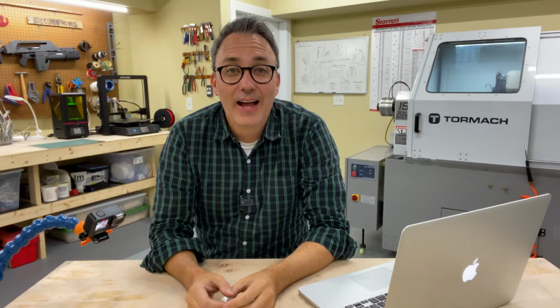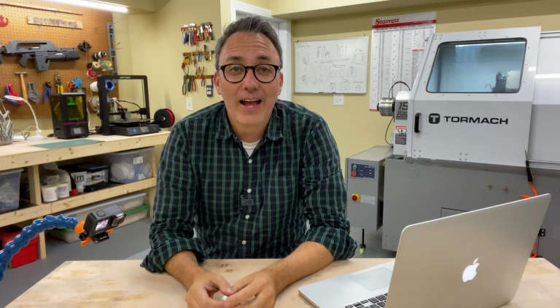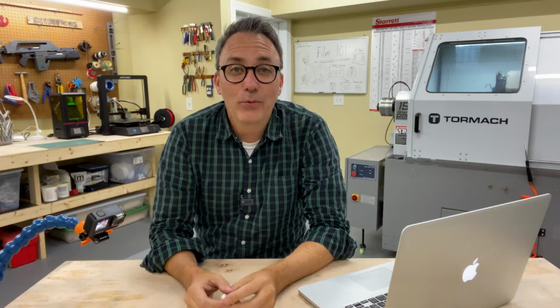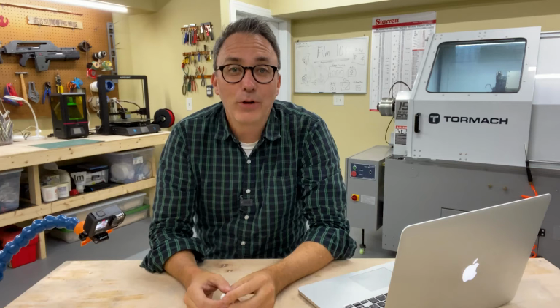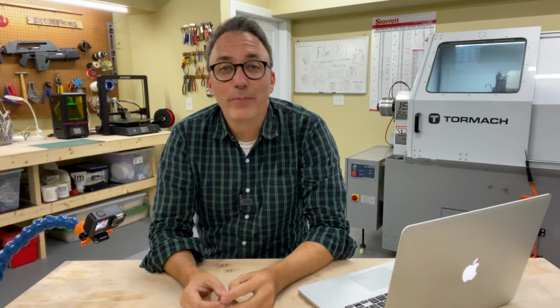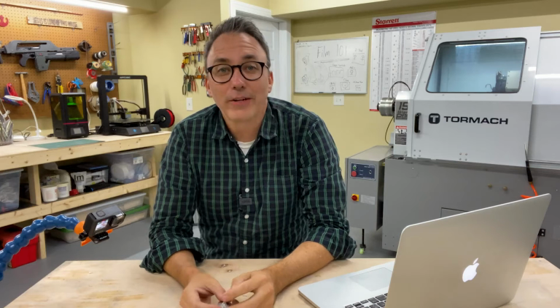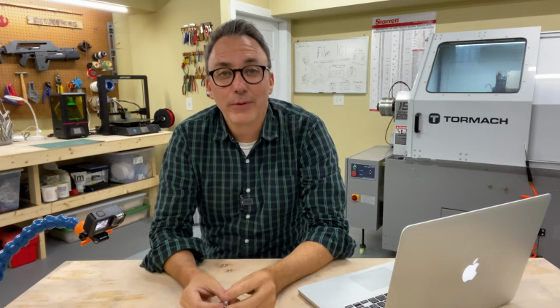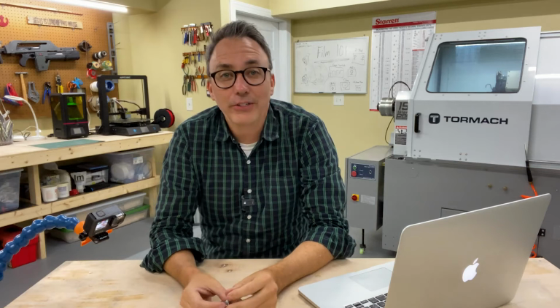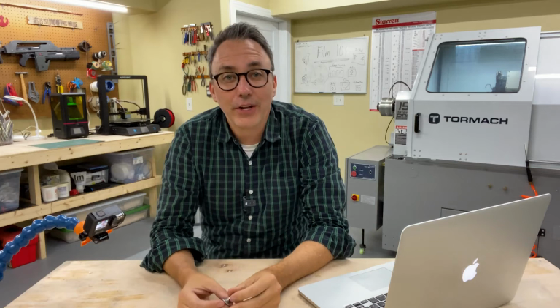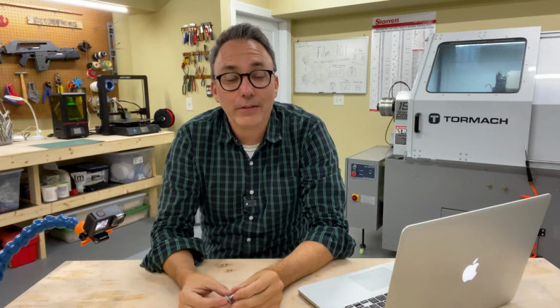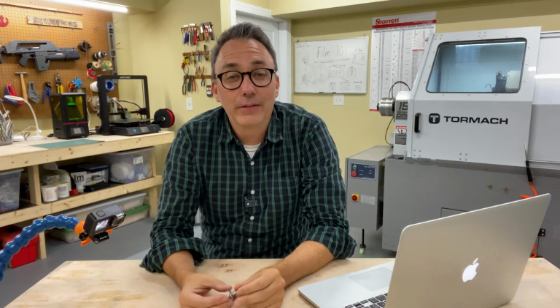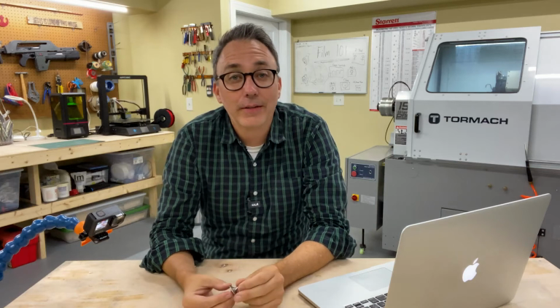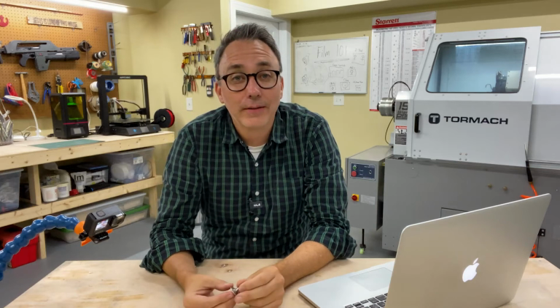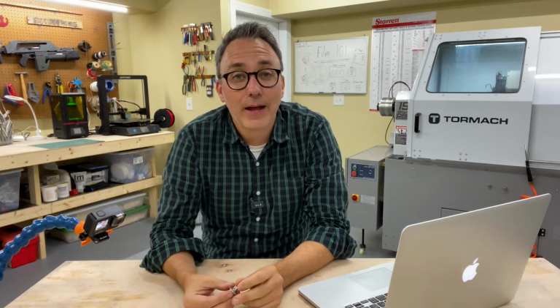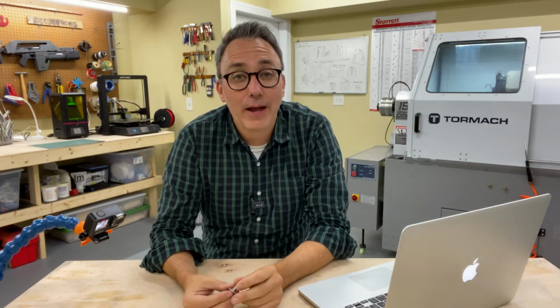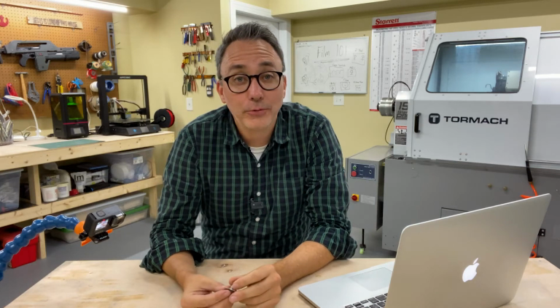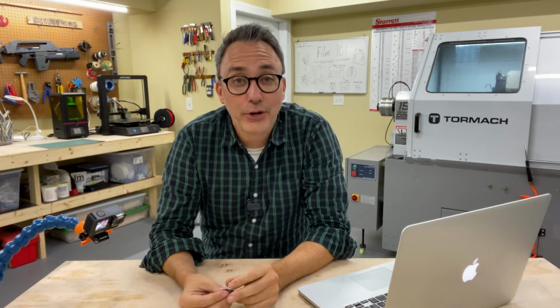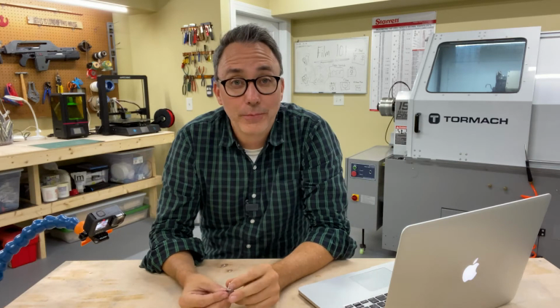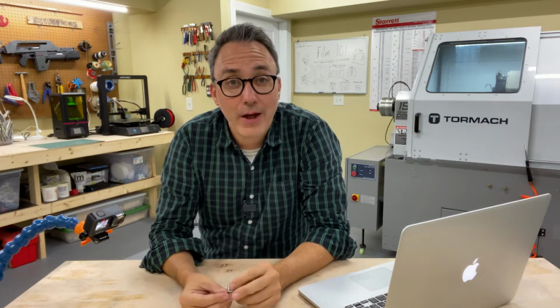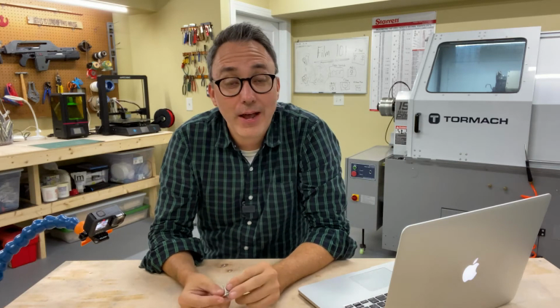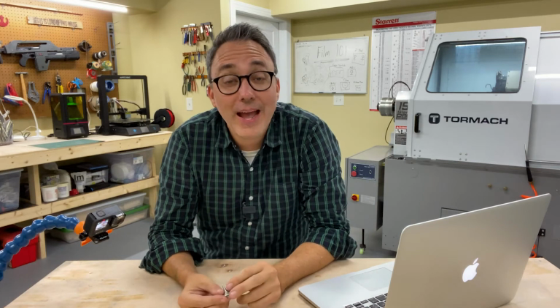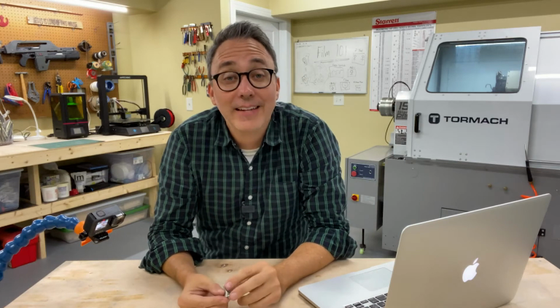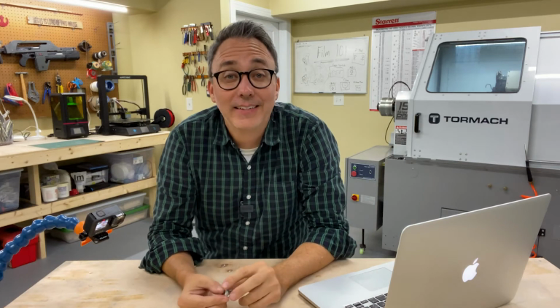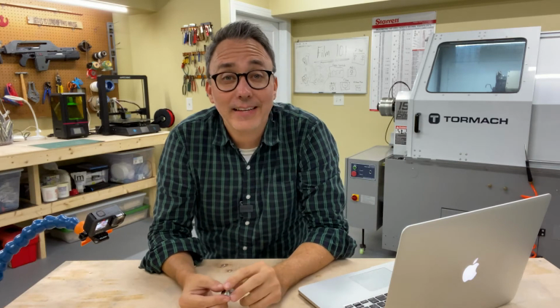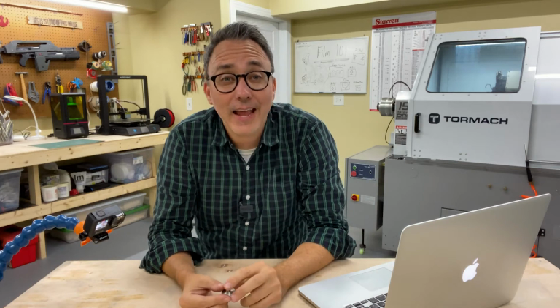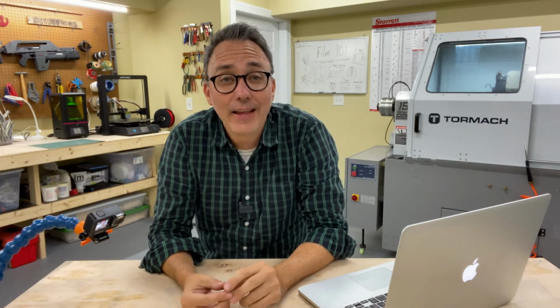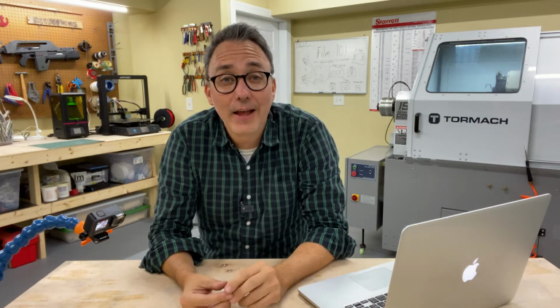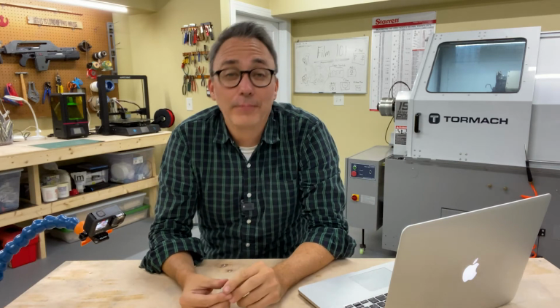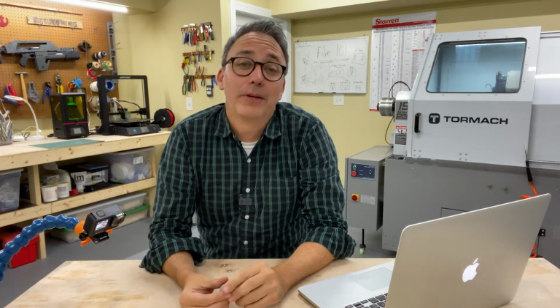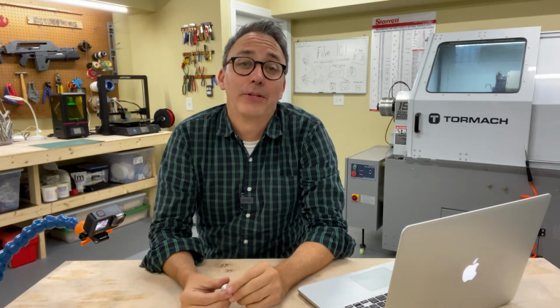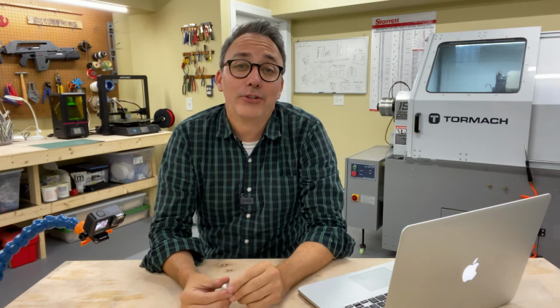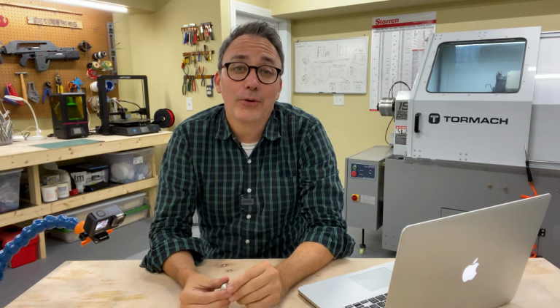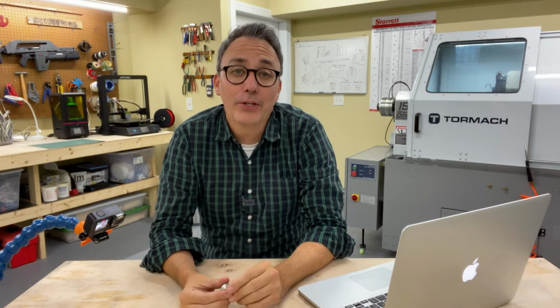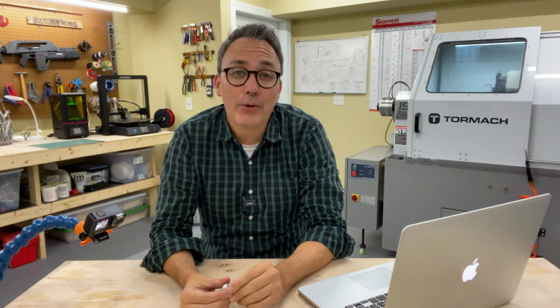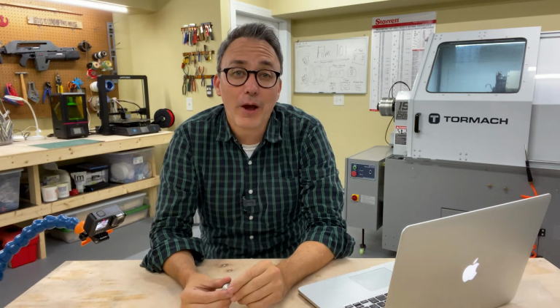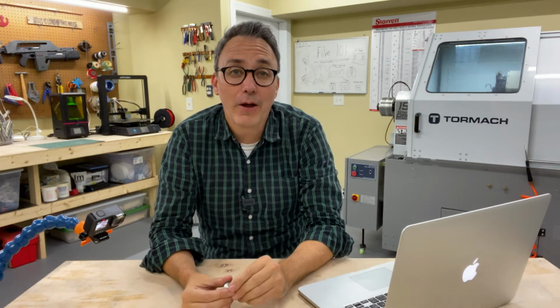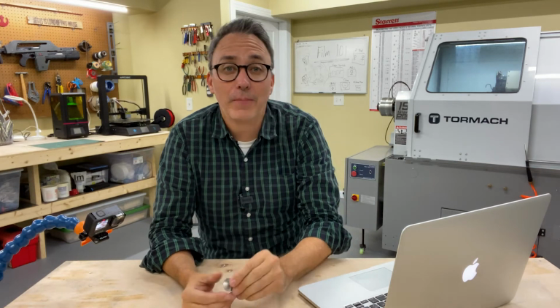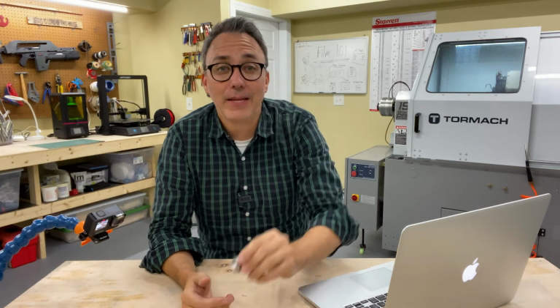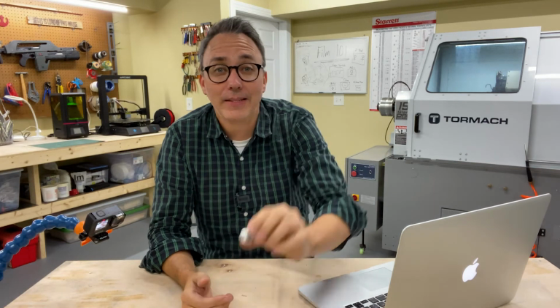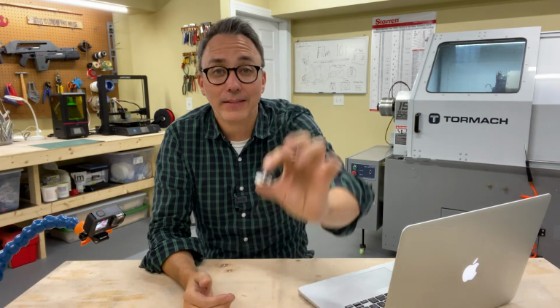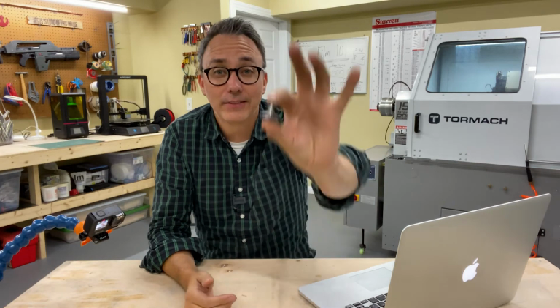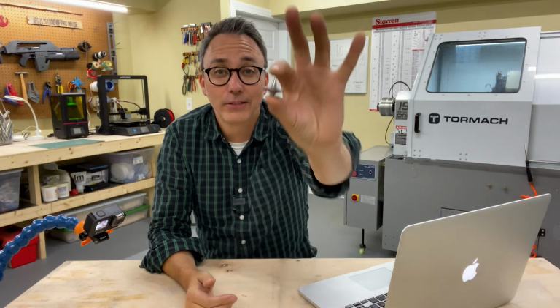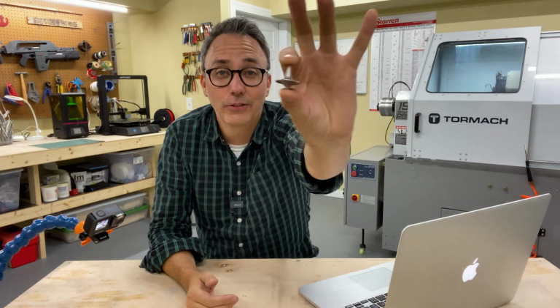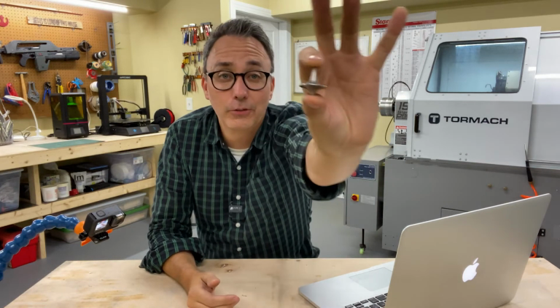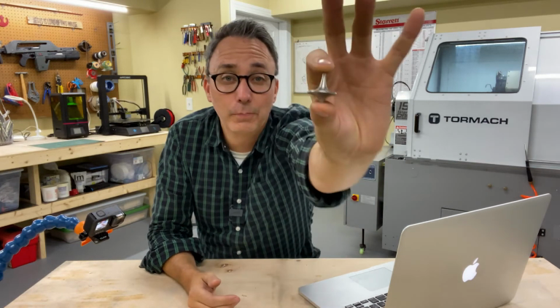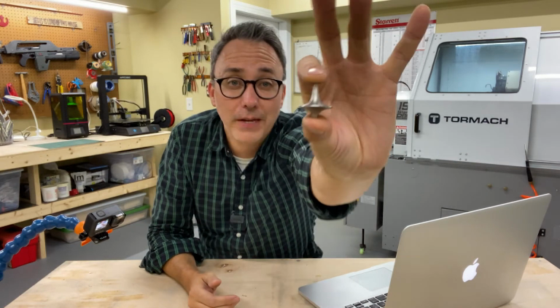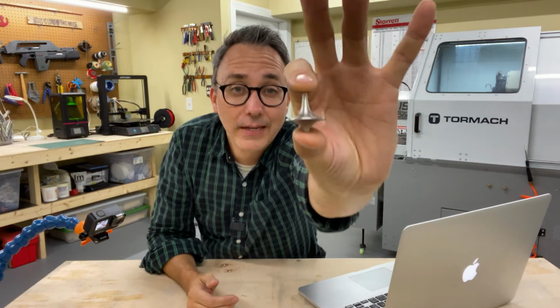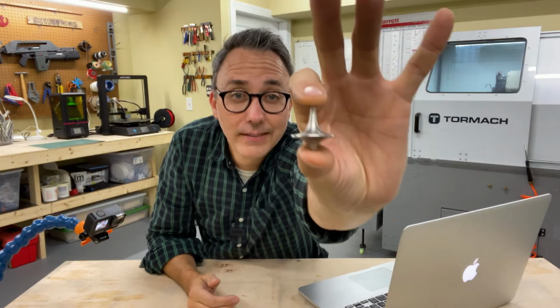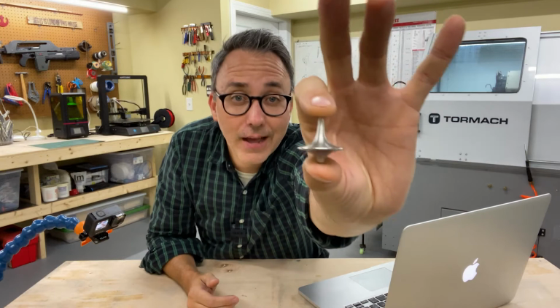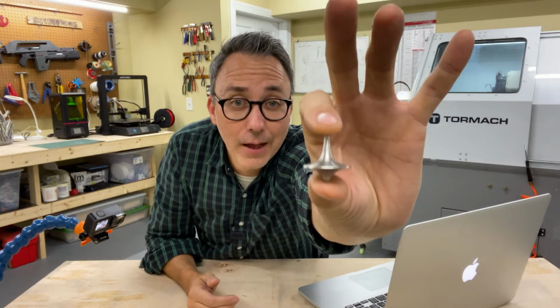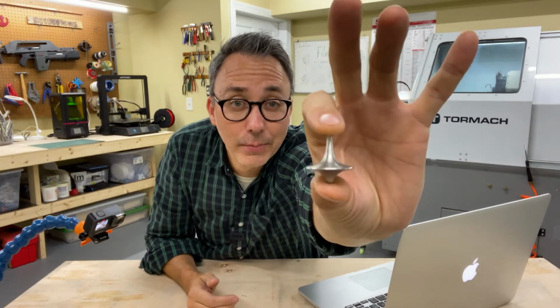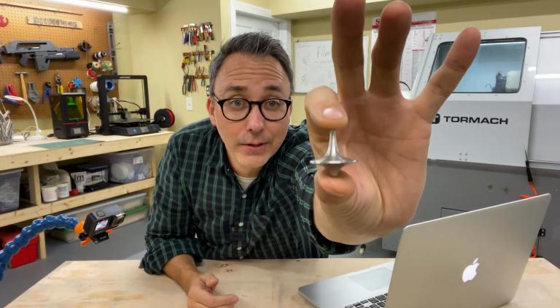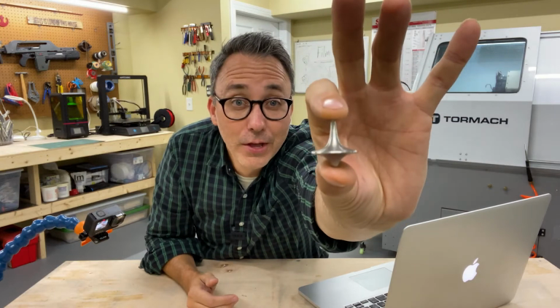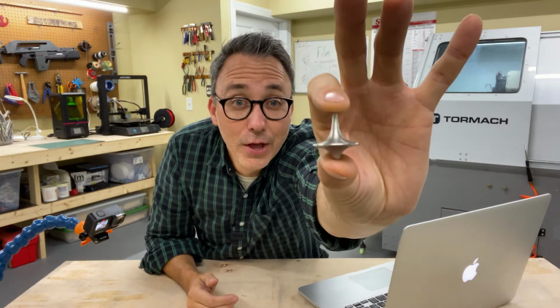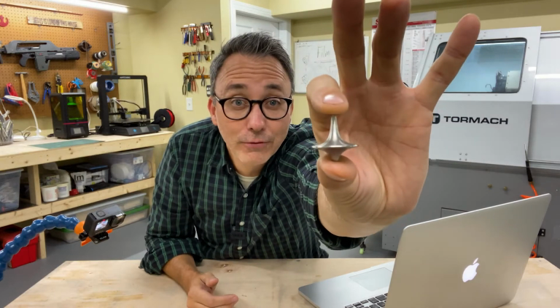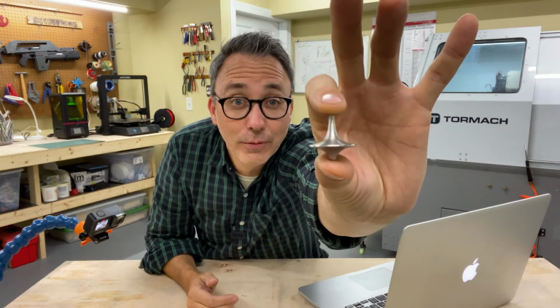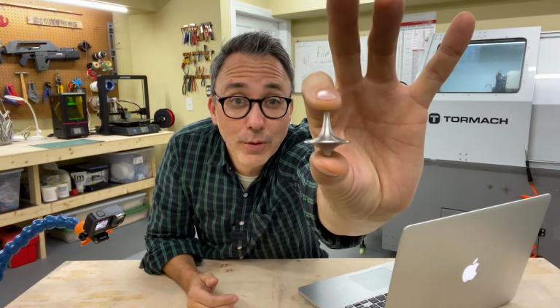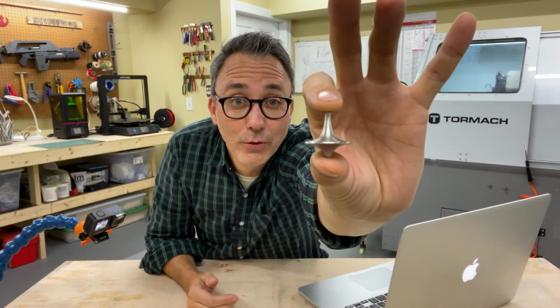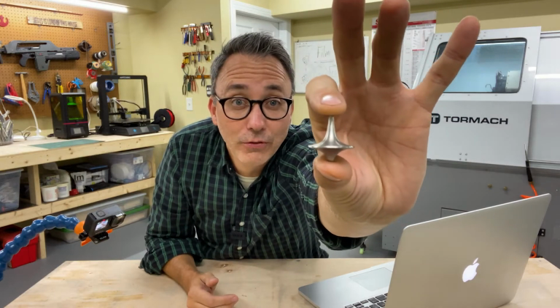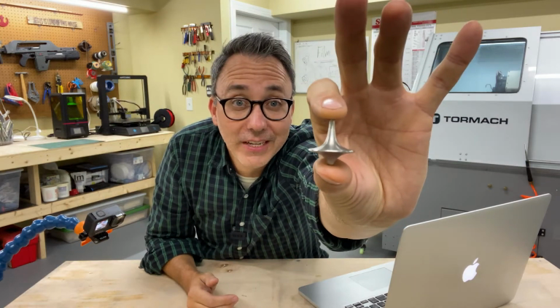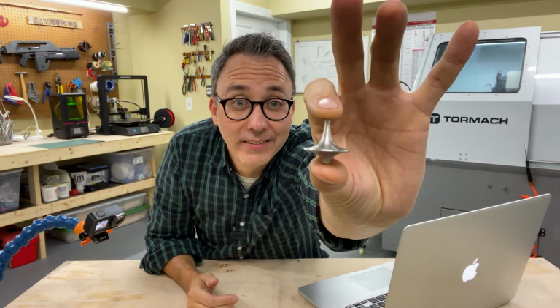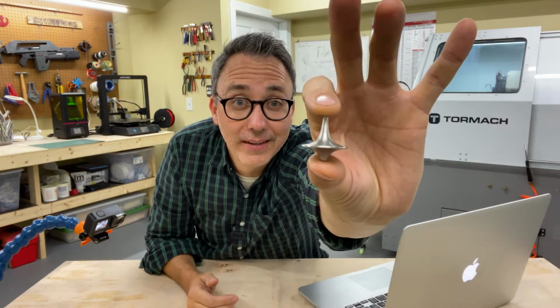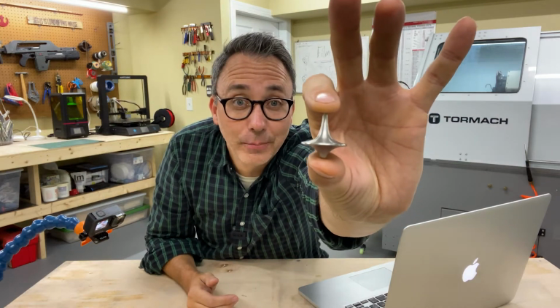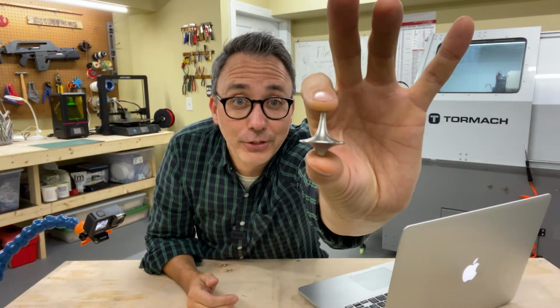Hi, welcome back to my channel. I'm Jeremiah and today I'm going to be showing you how I made this spinning top from the movie Inception.